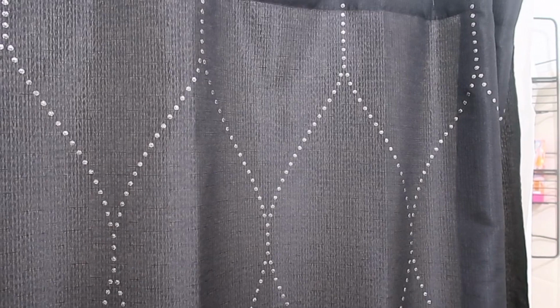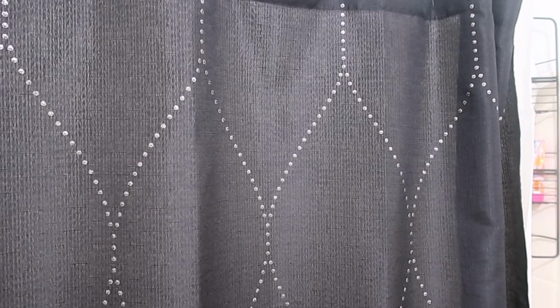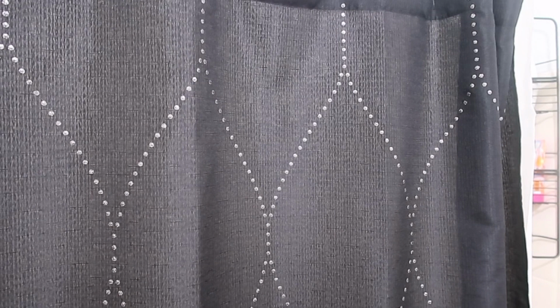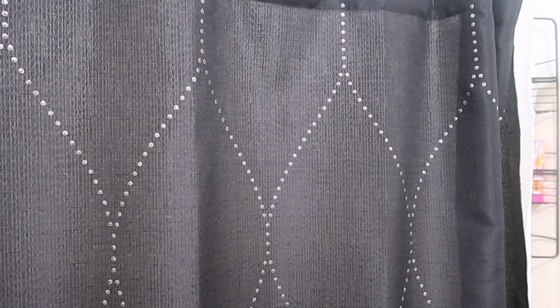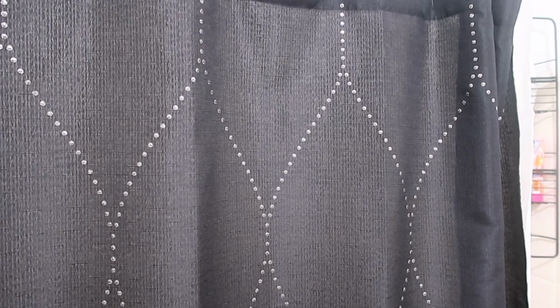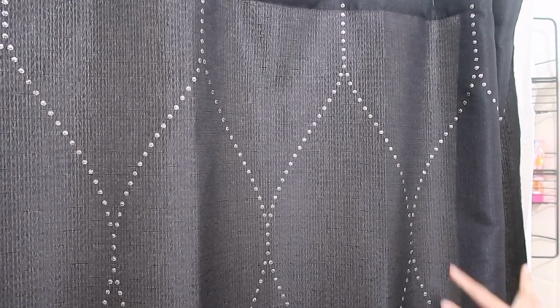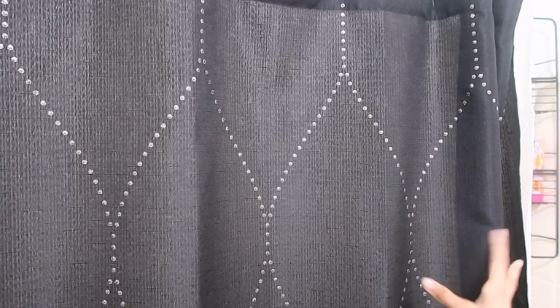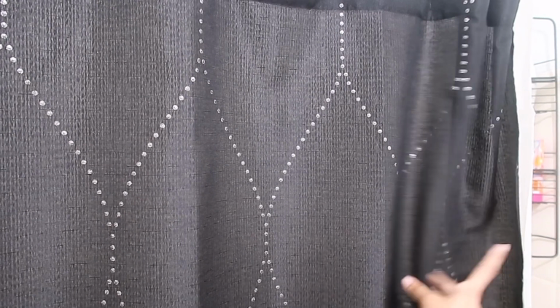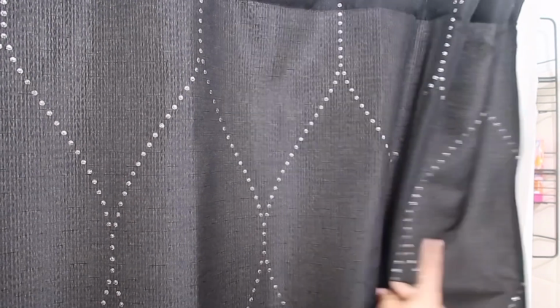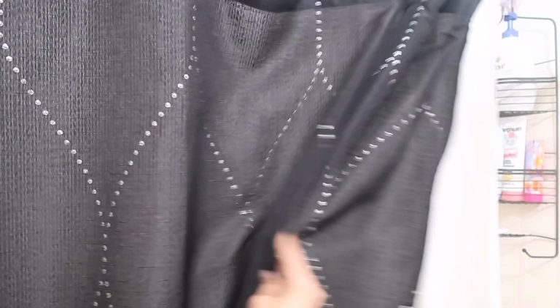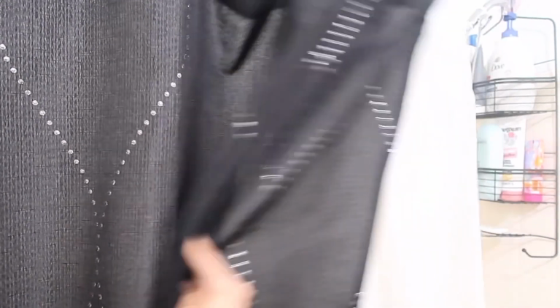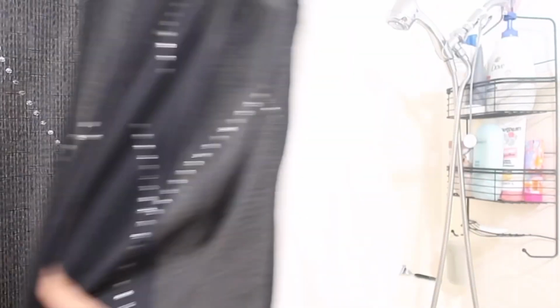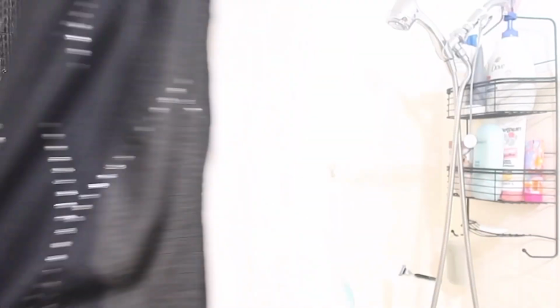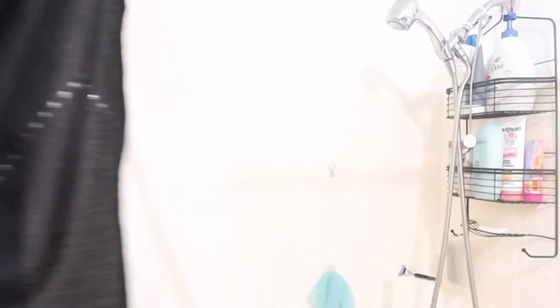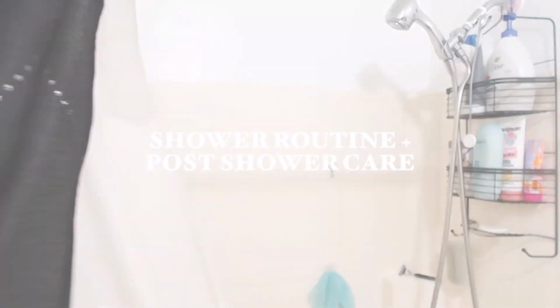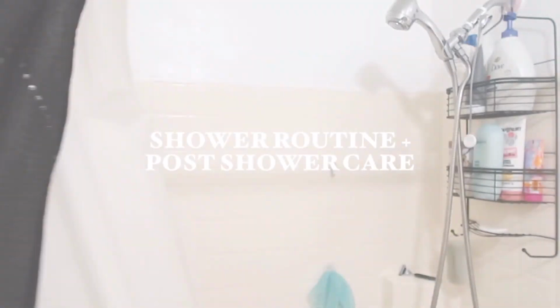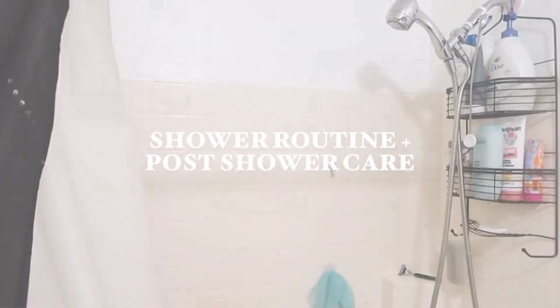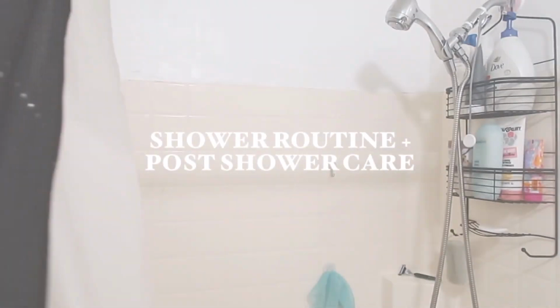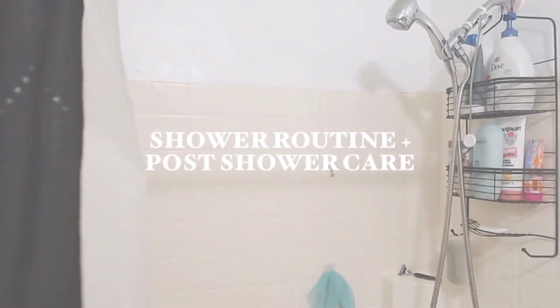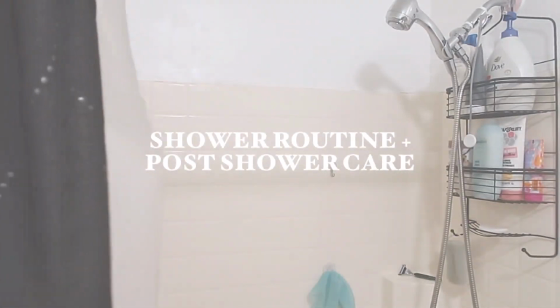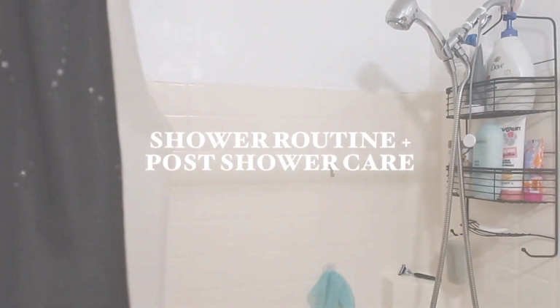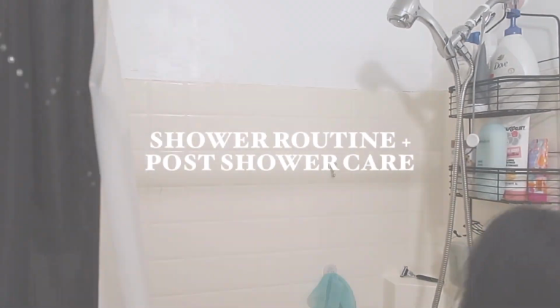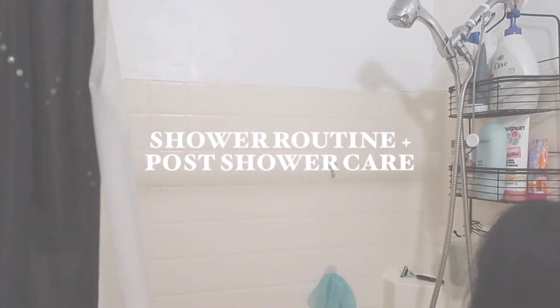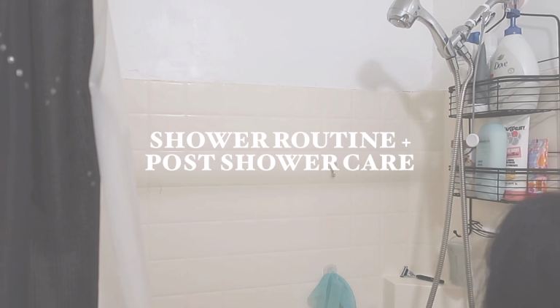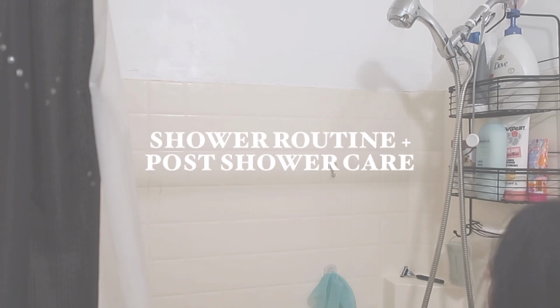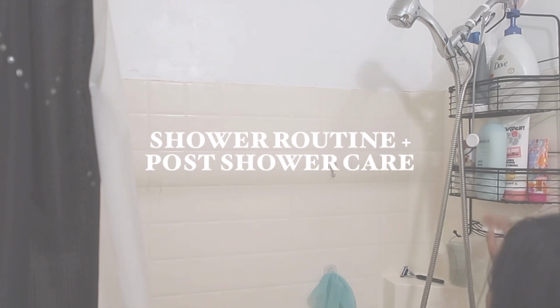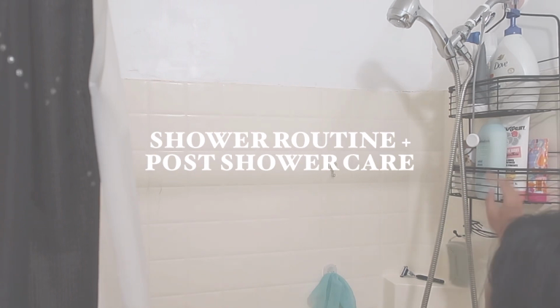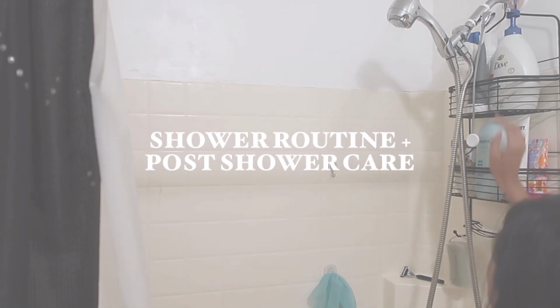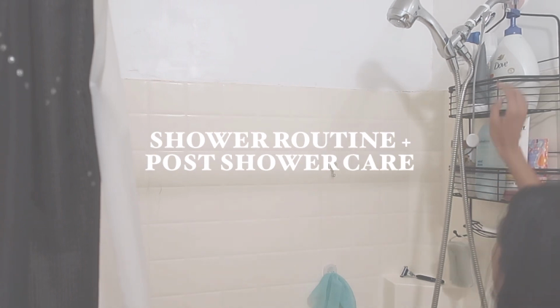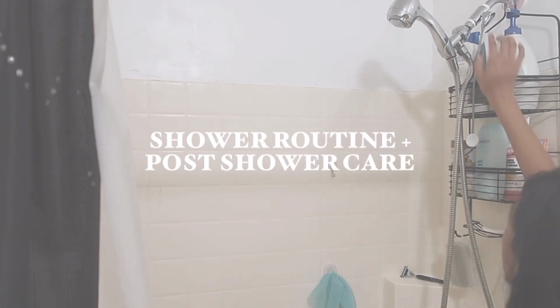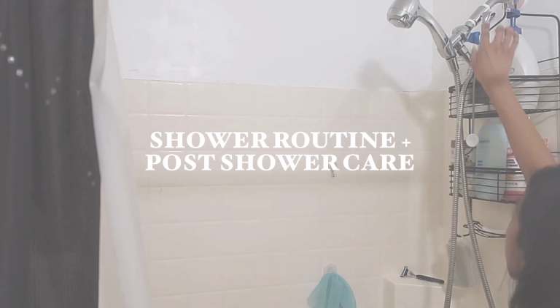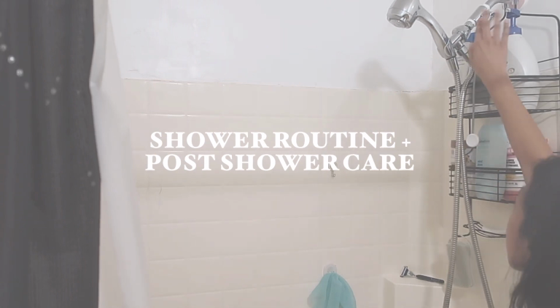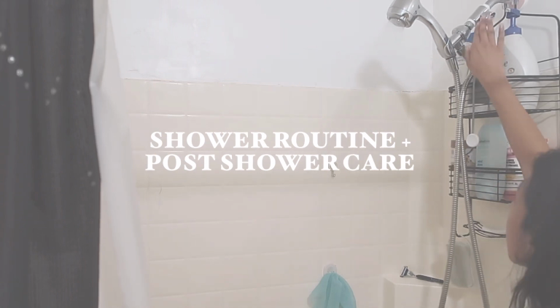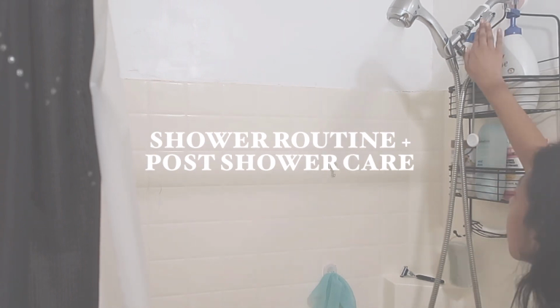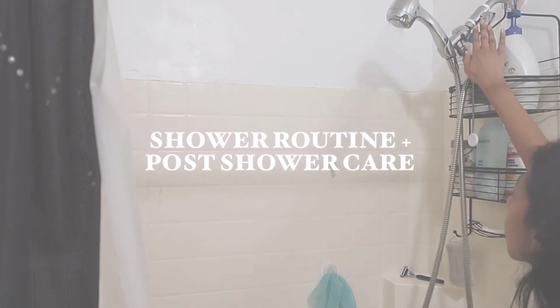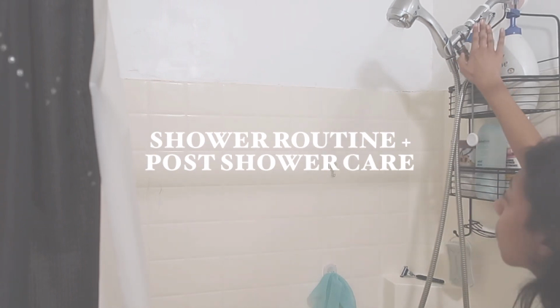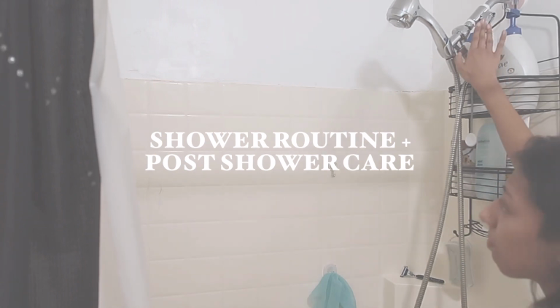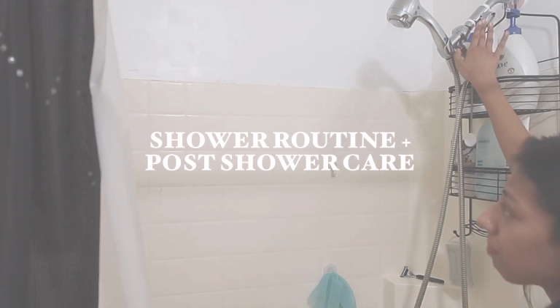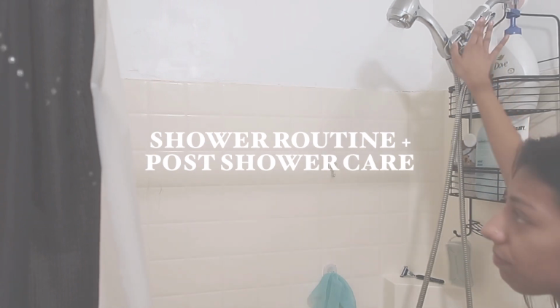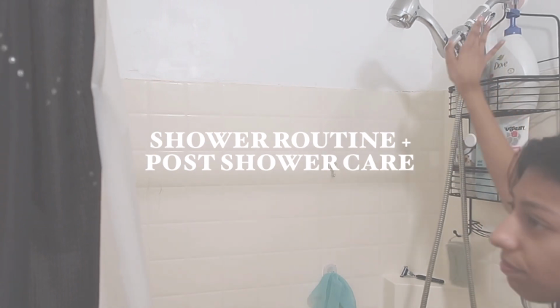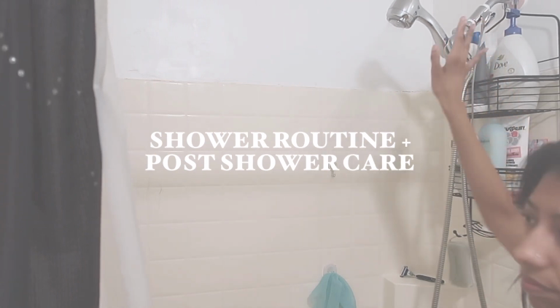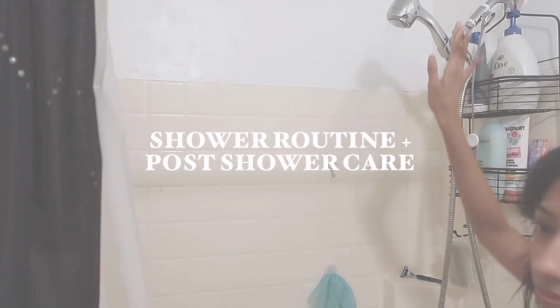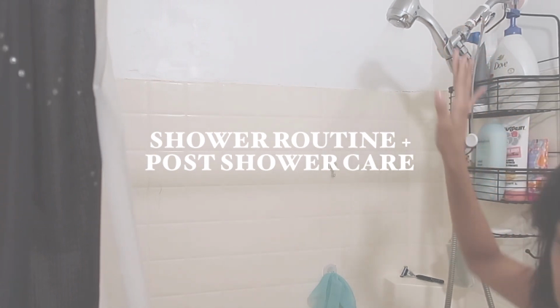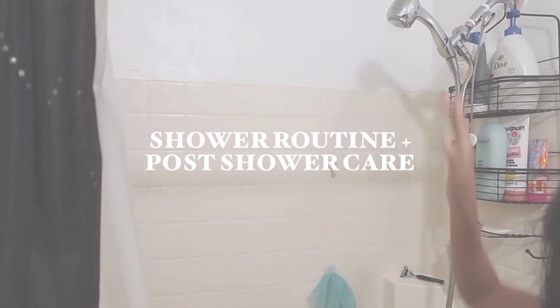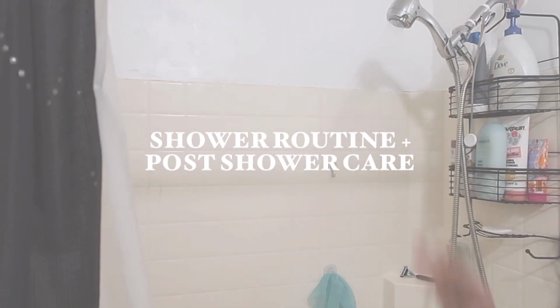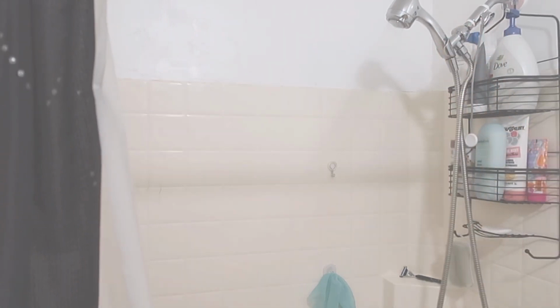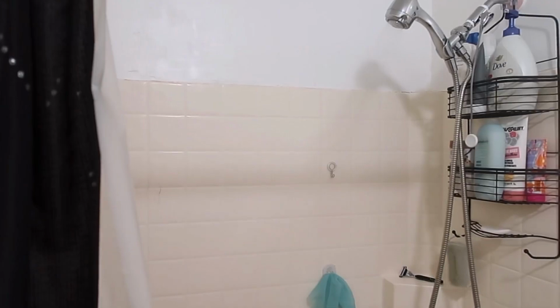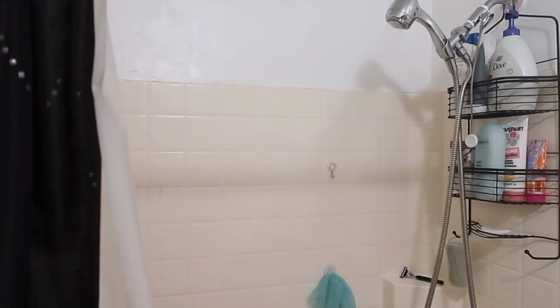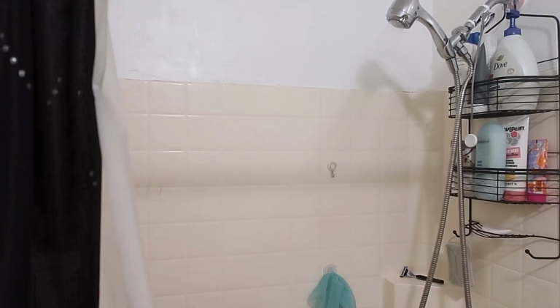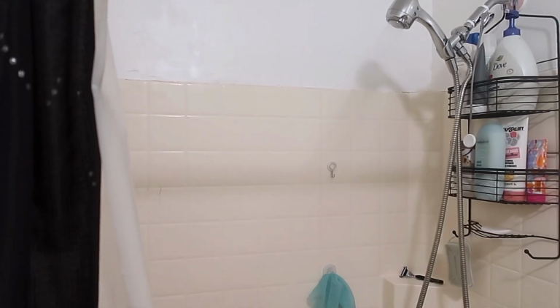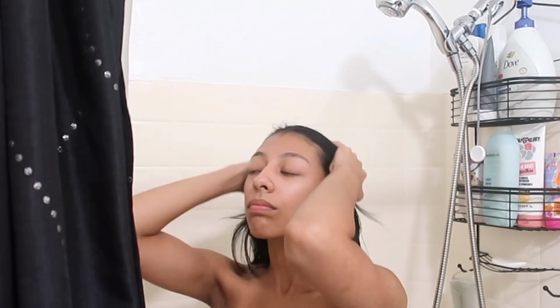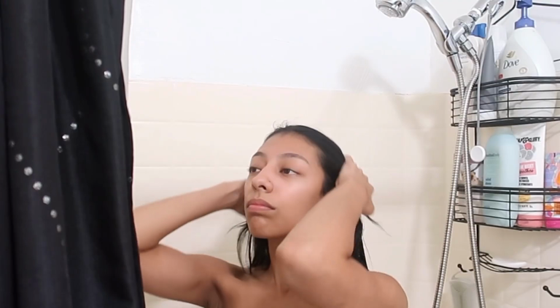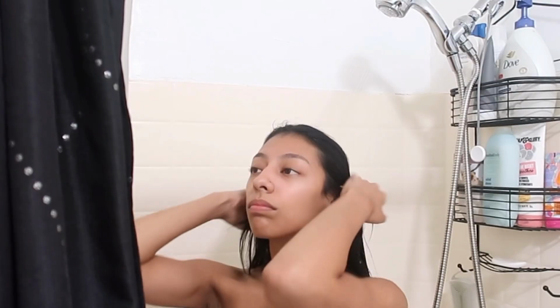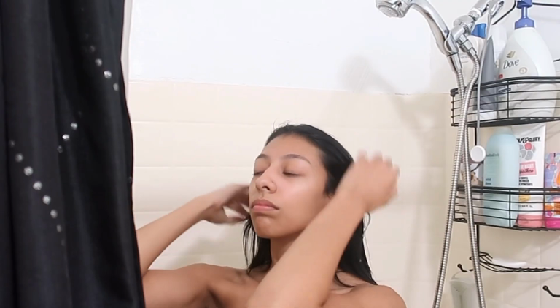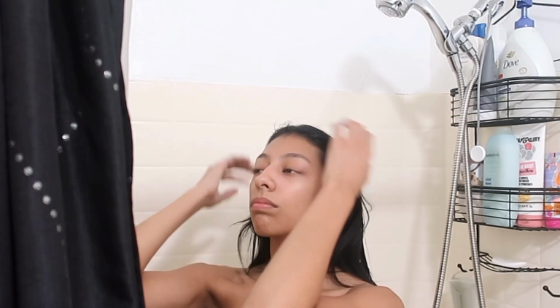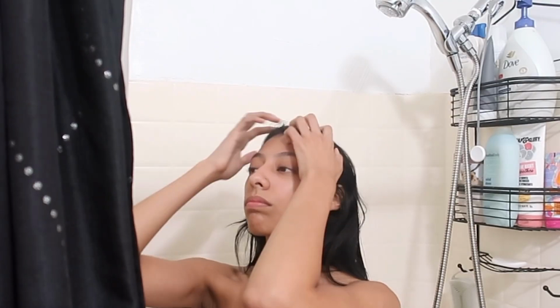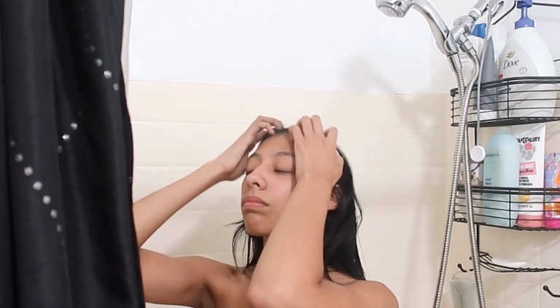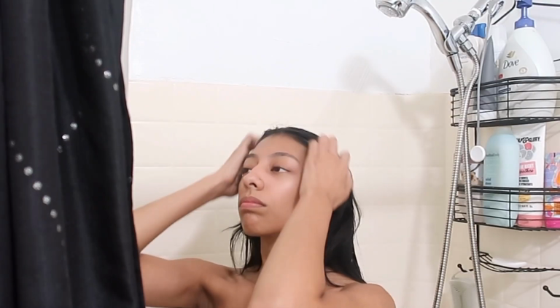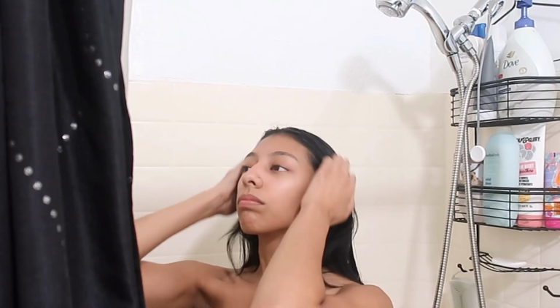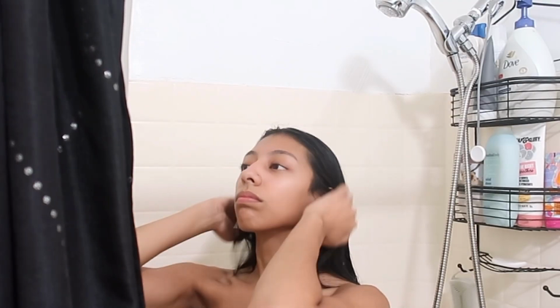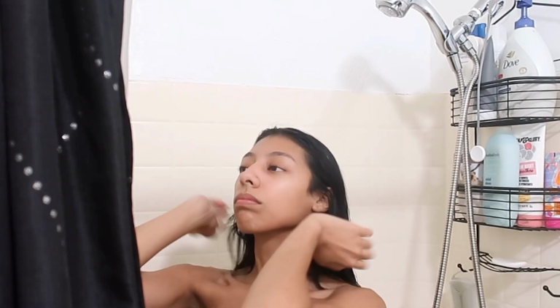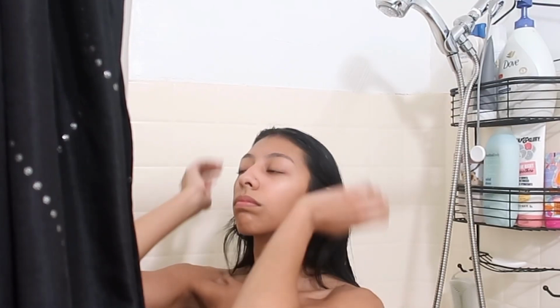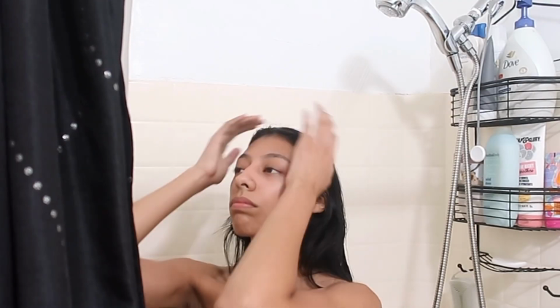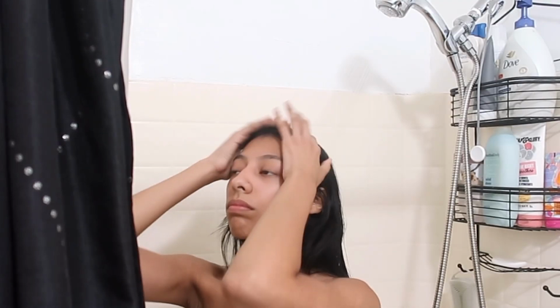Hey loves, welcome back to another video. This is going to be my shower routine plus post-shower care.